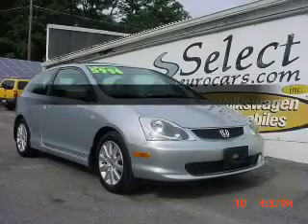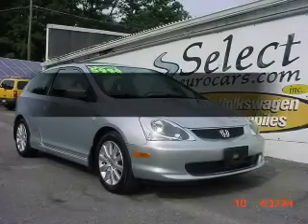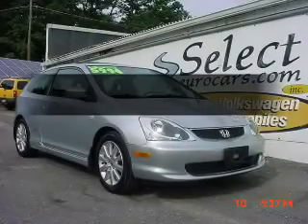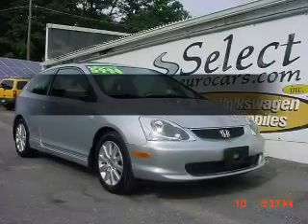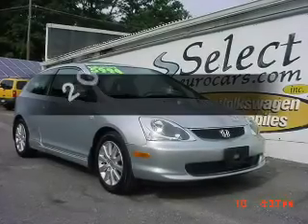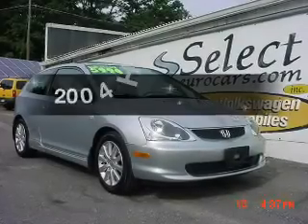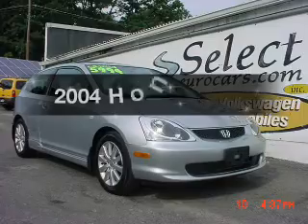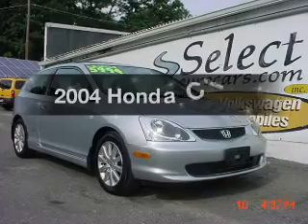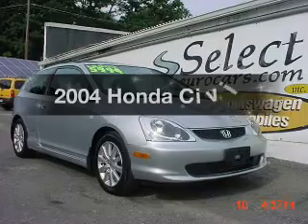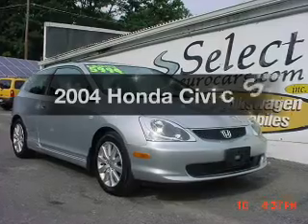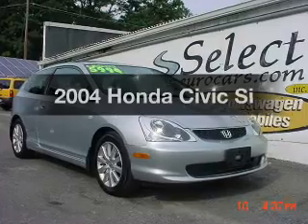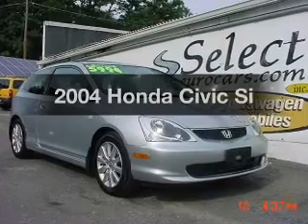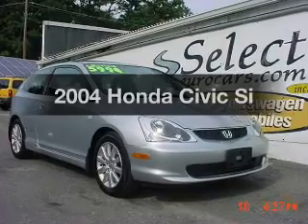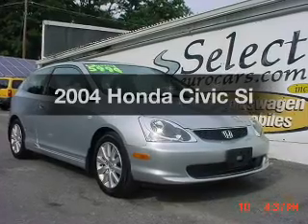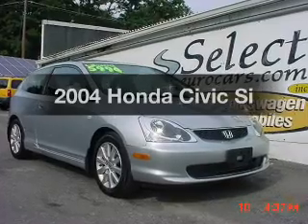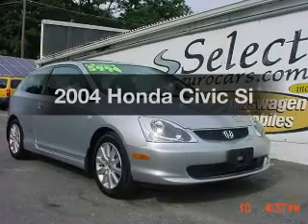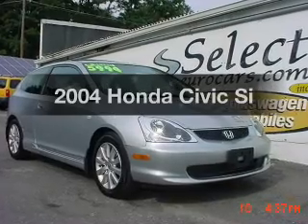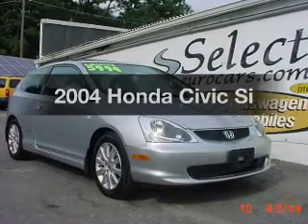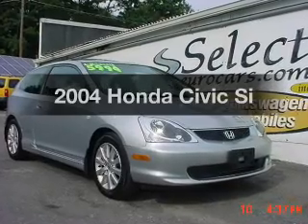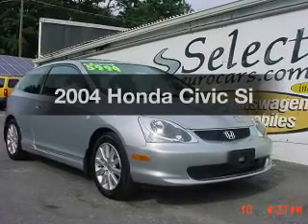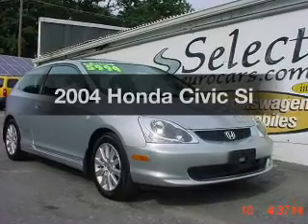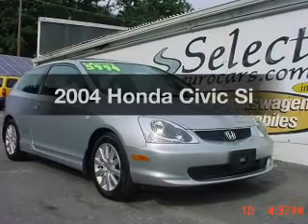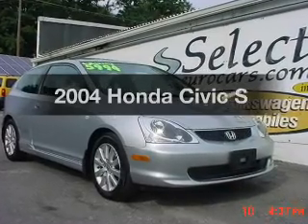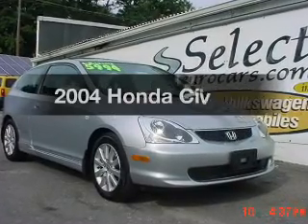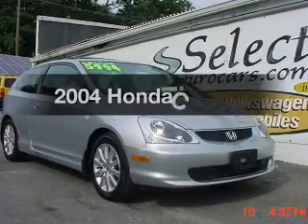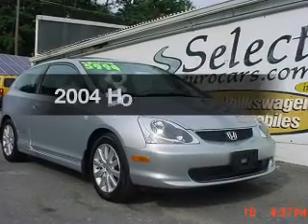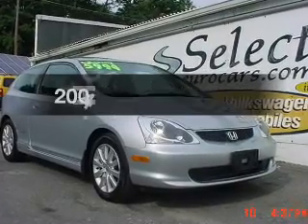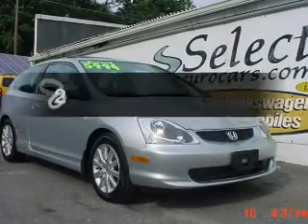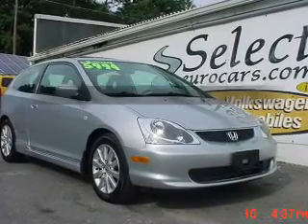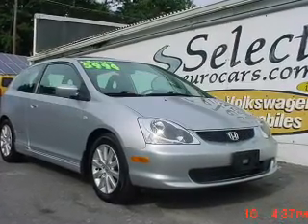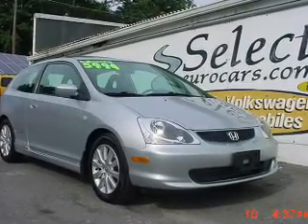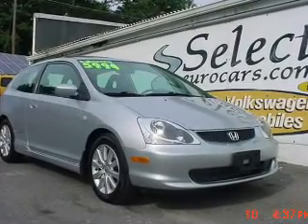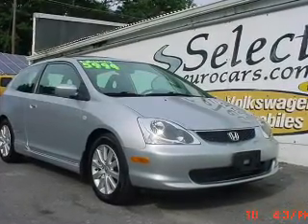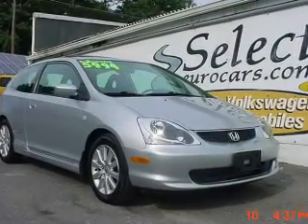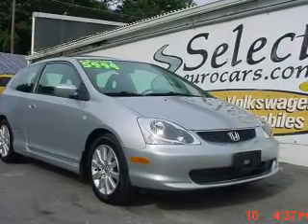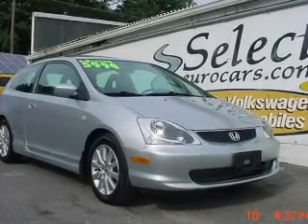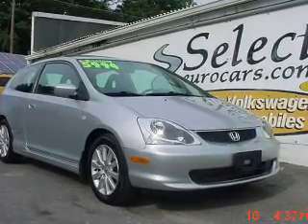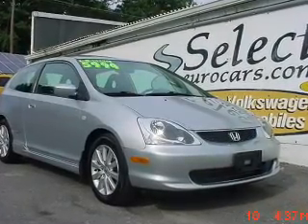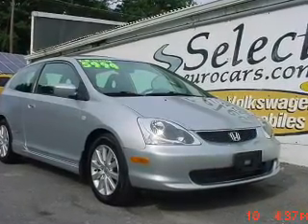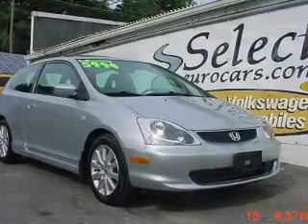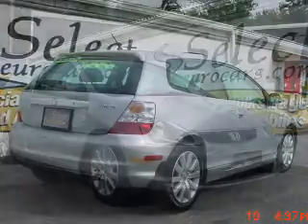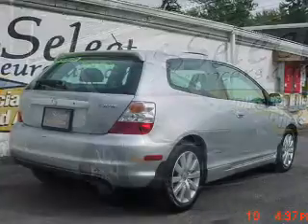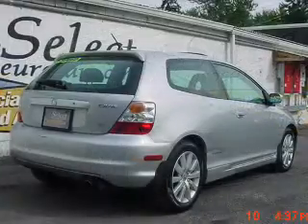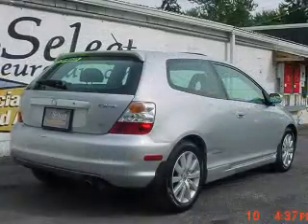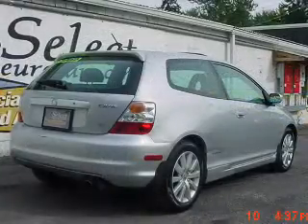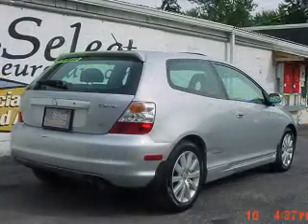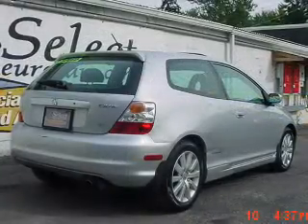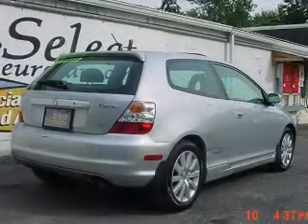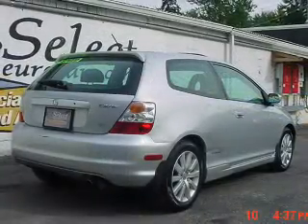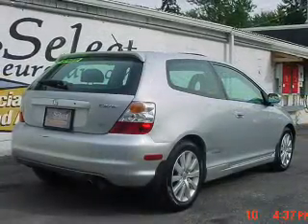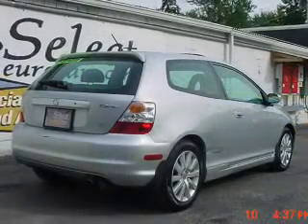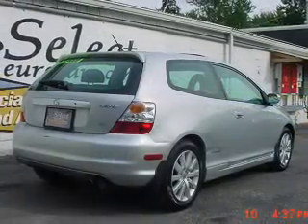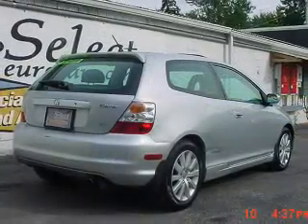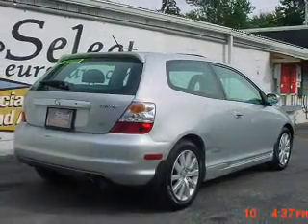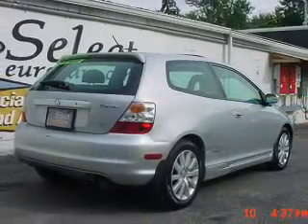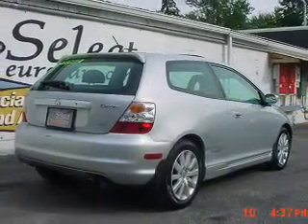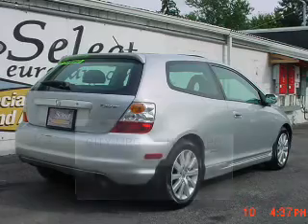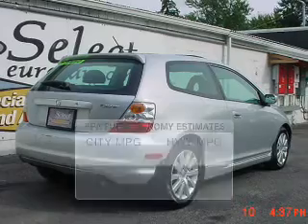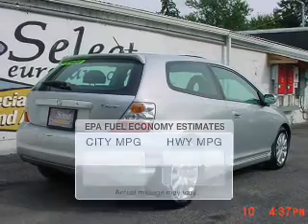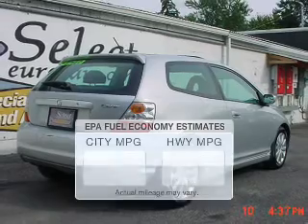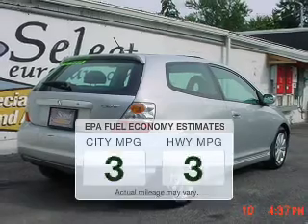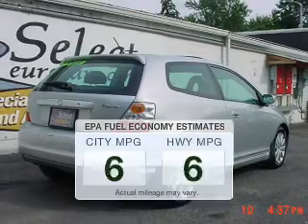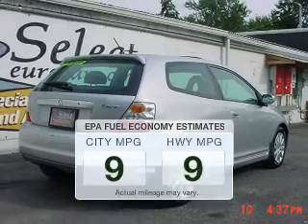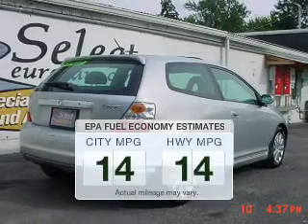Check out this 2004 Honda Civic. Find everything you want in a ride under one roof. With this vehicle, save your money.